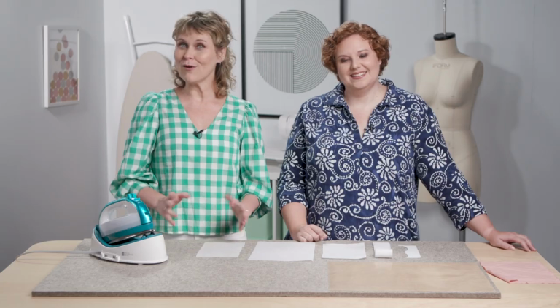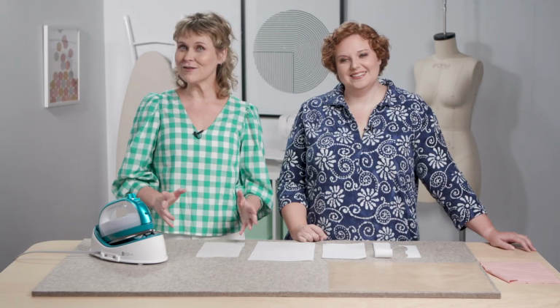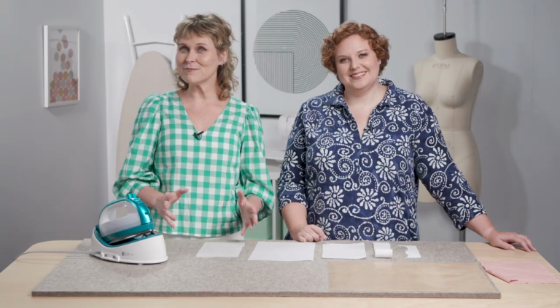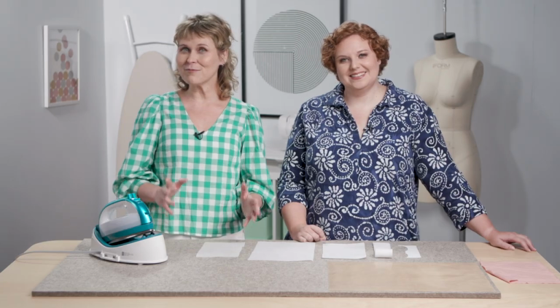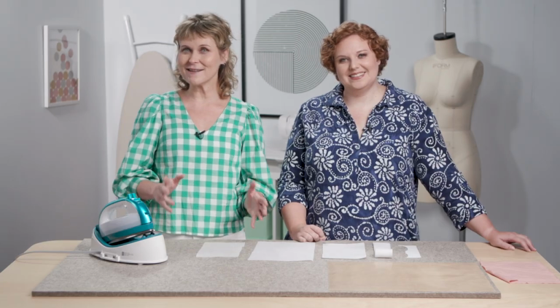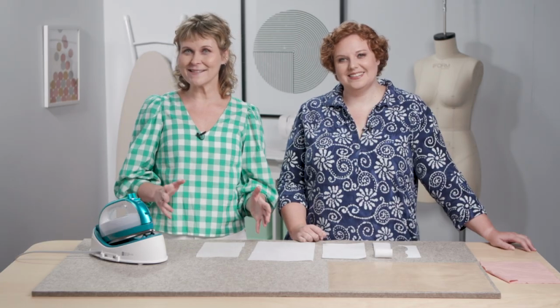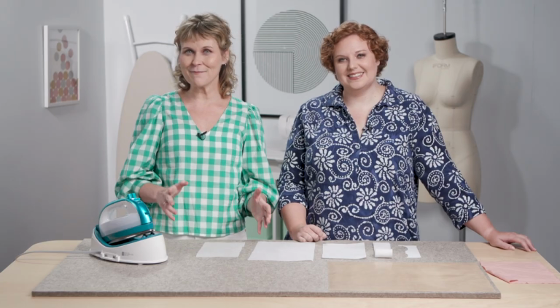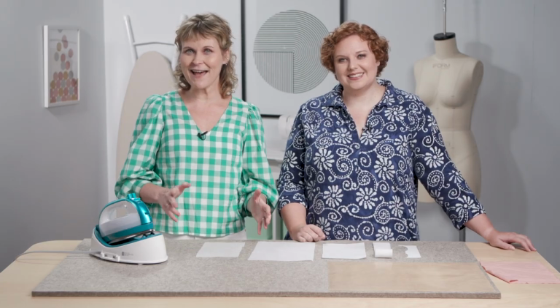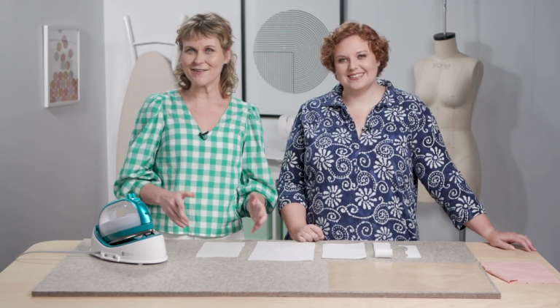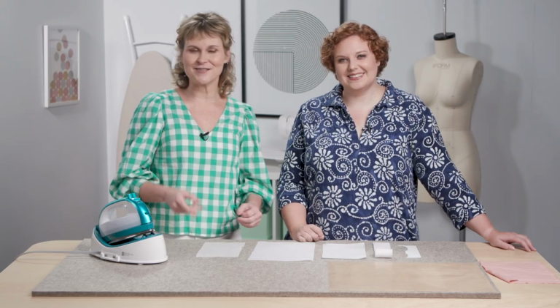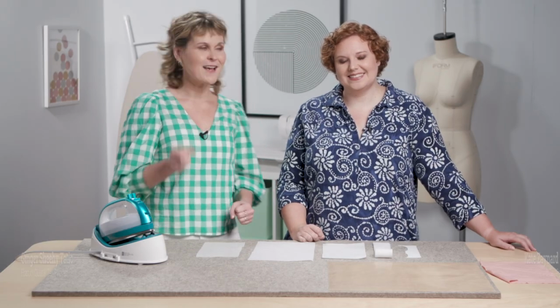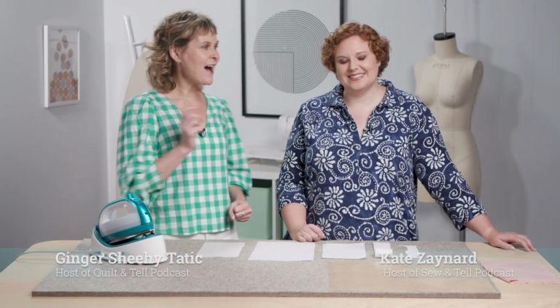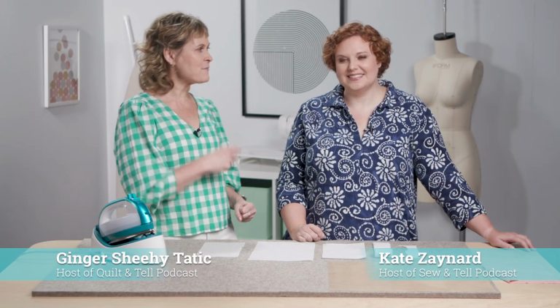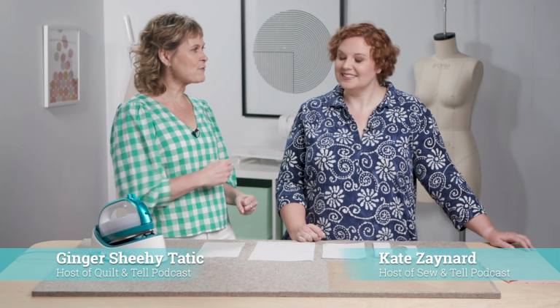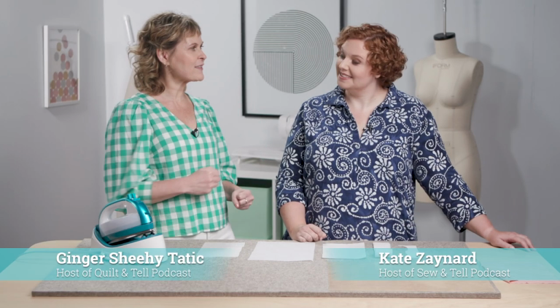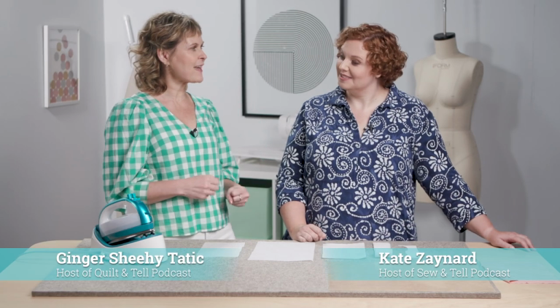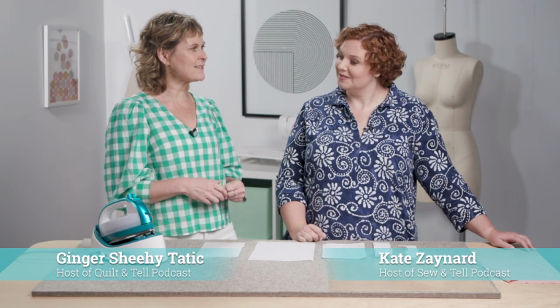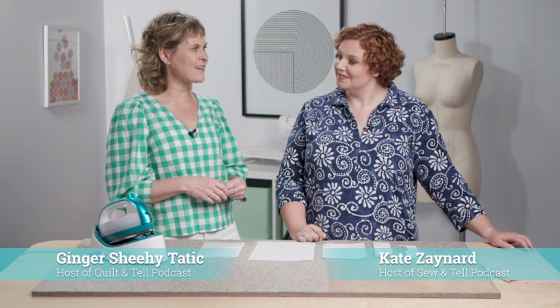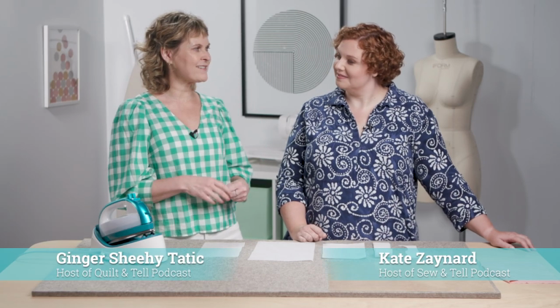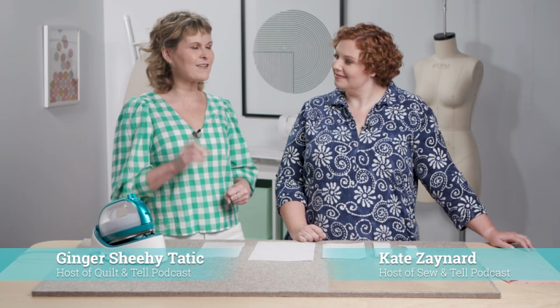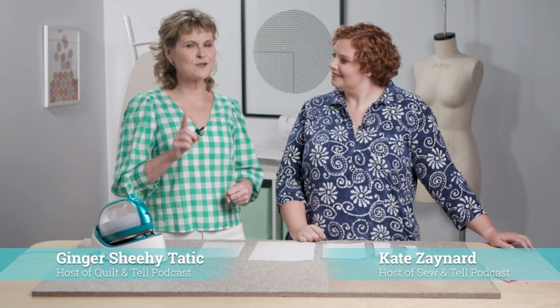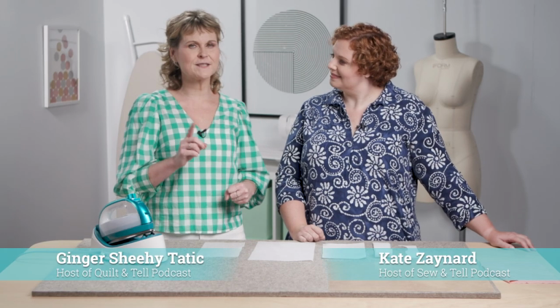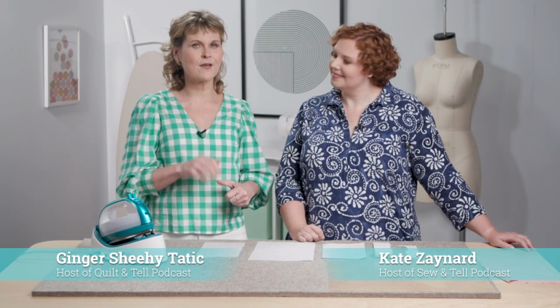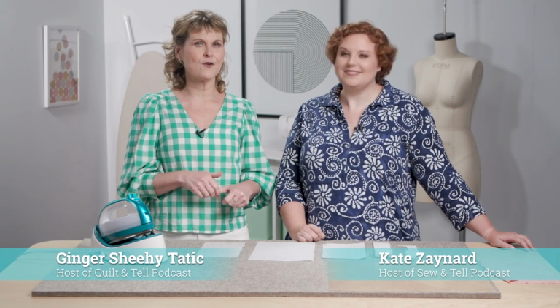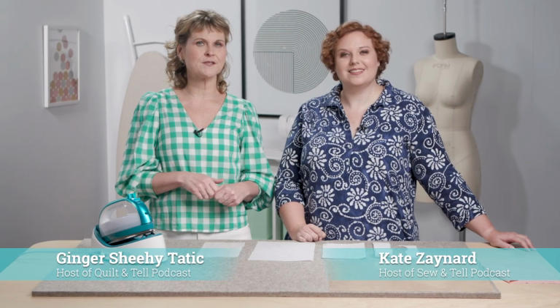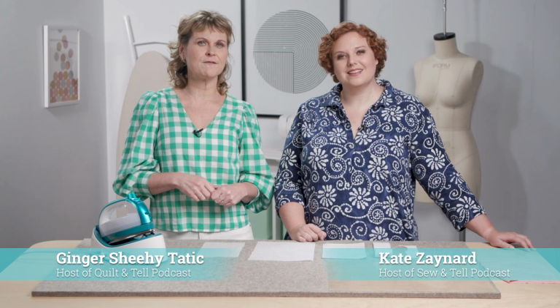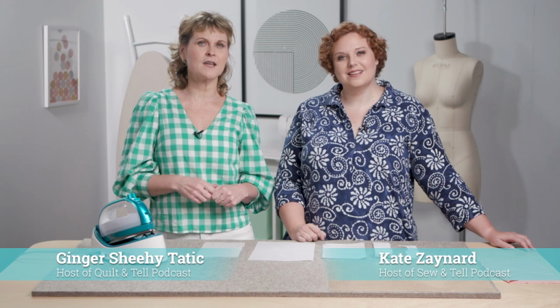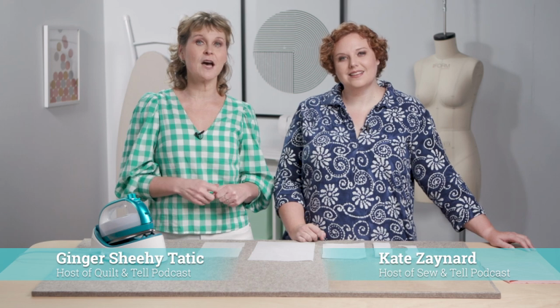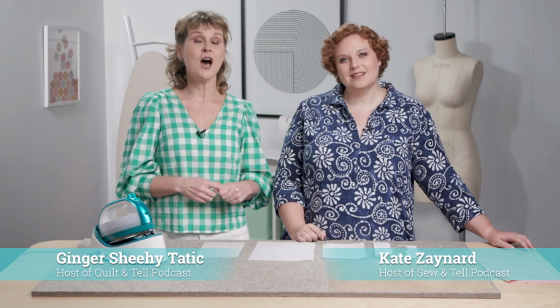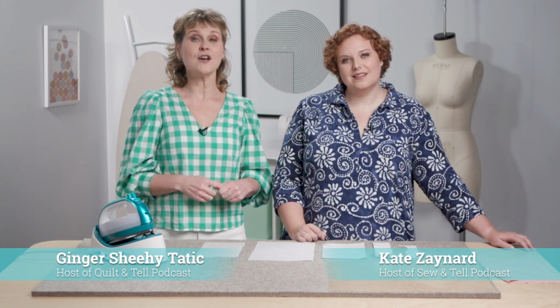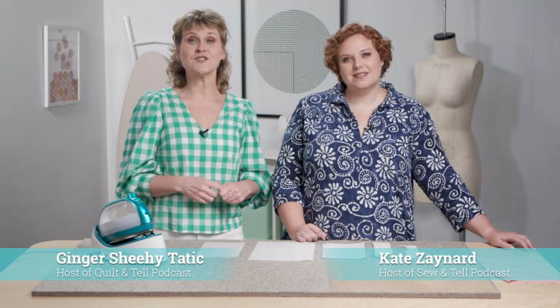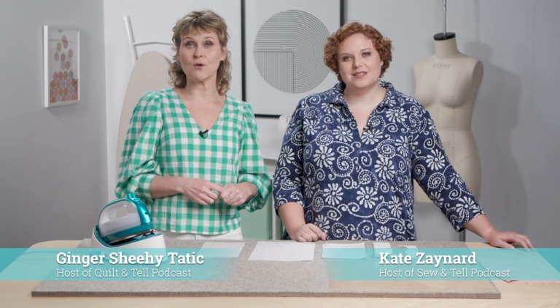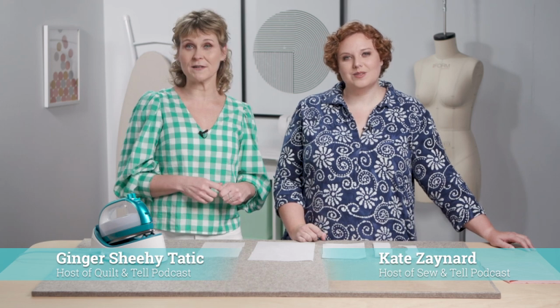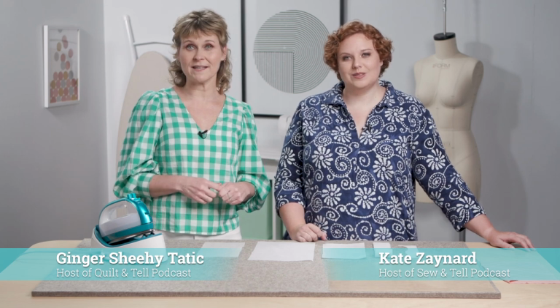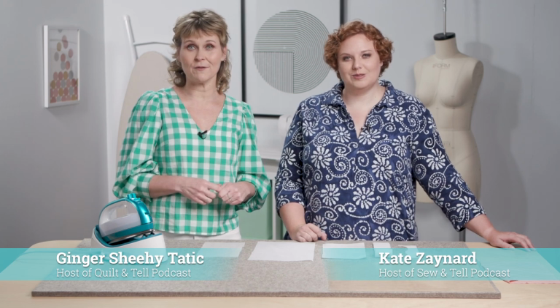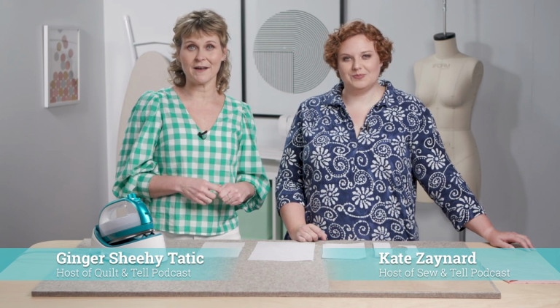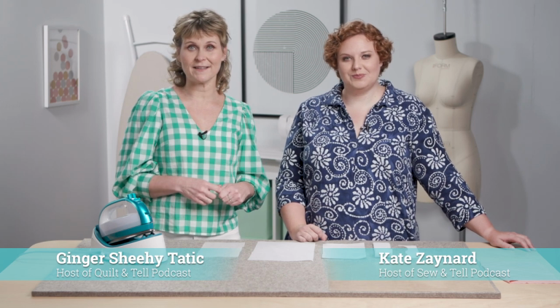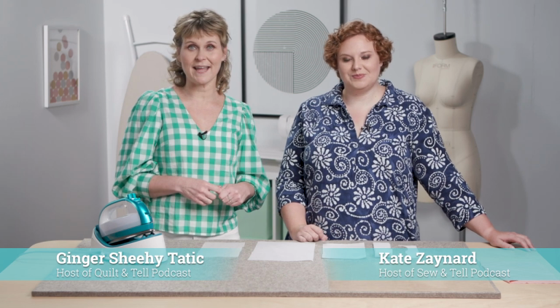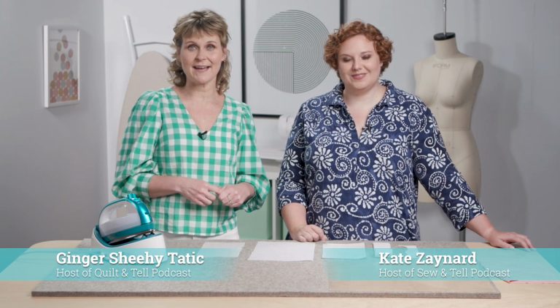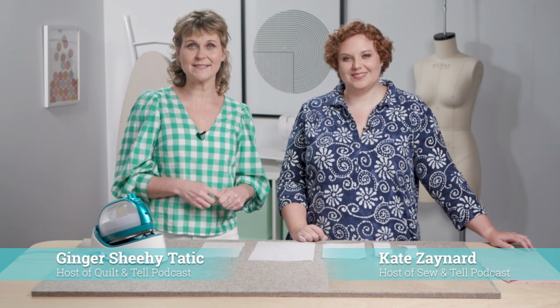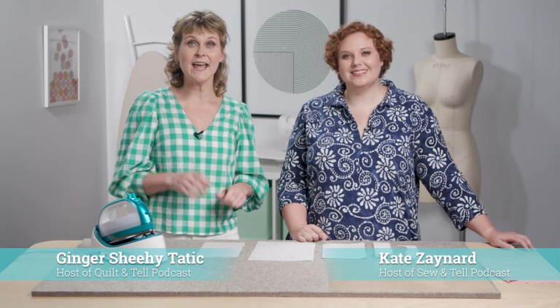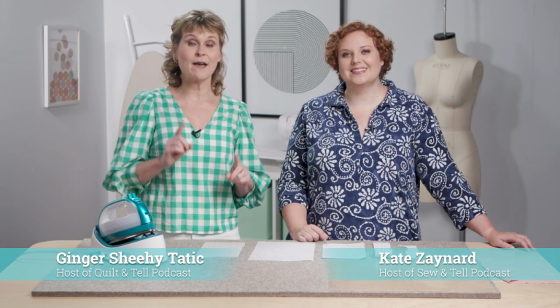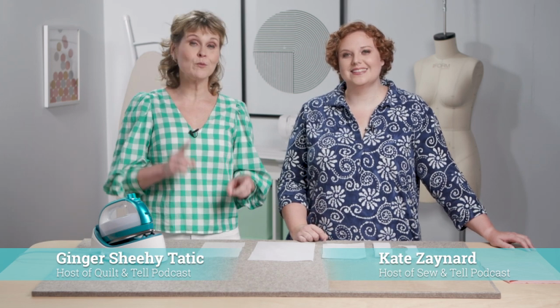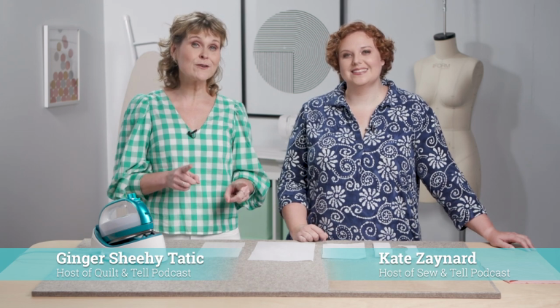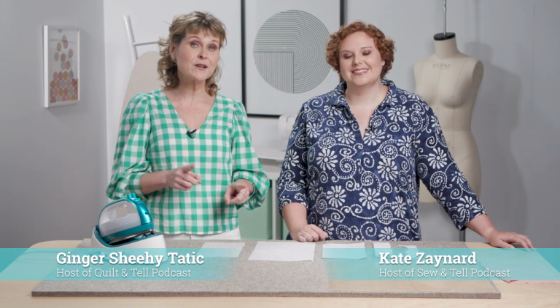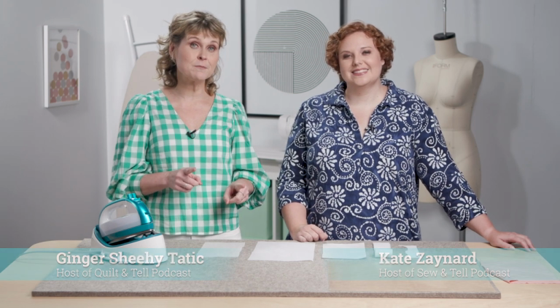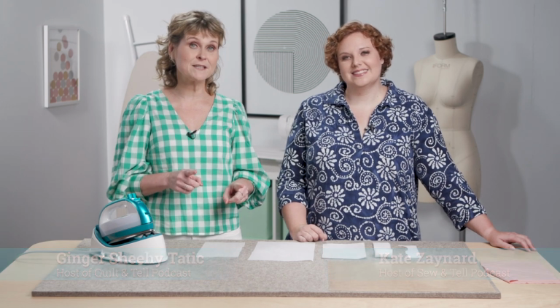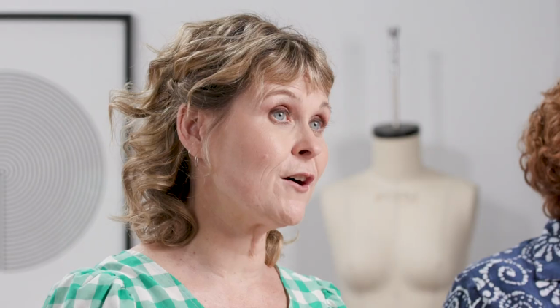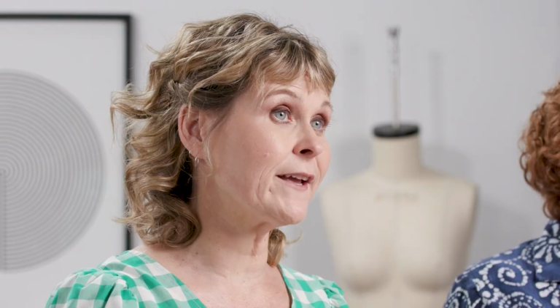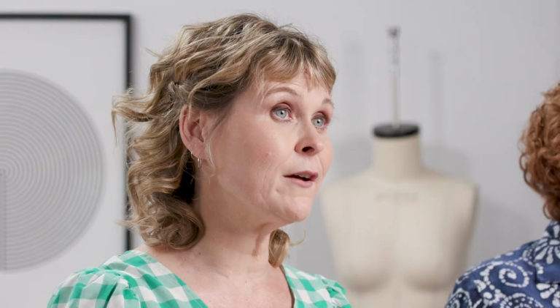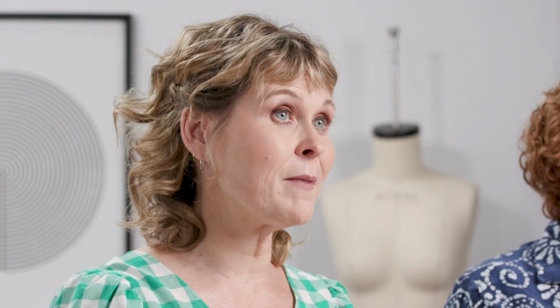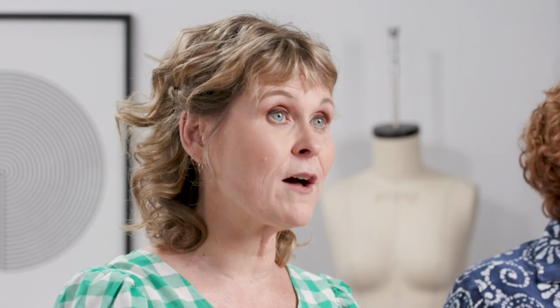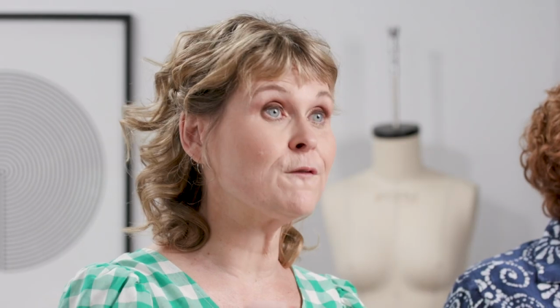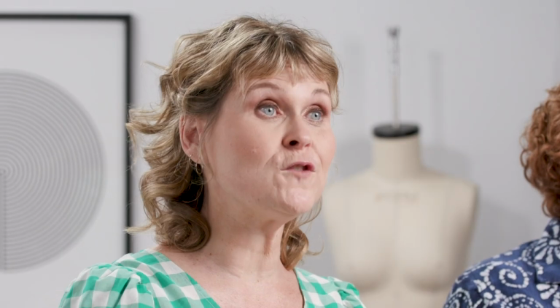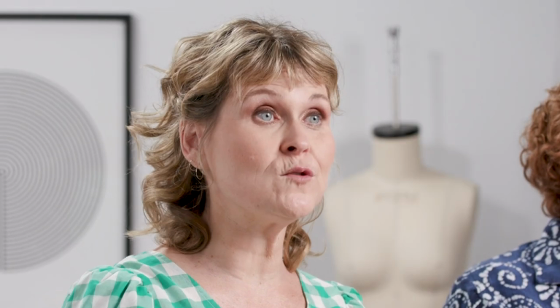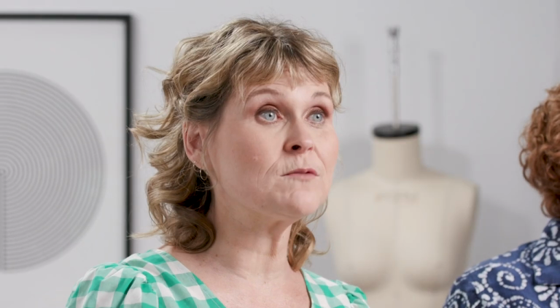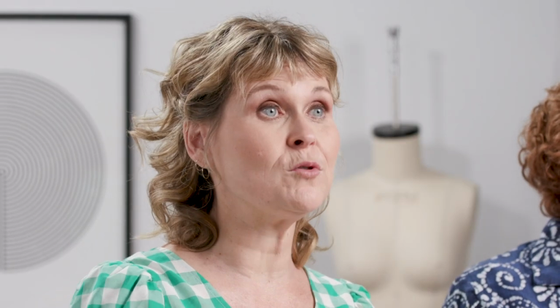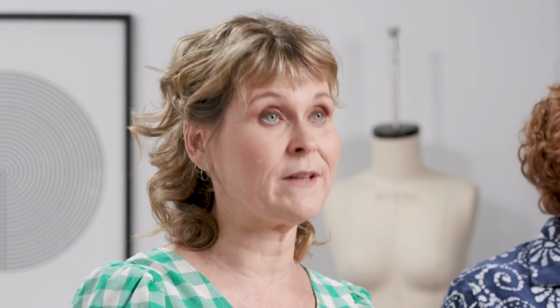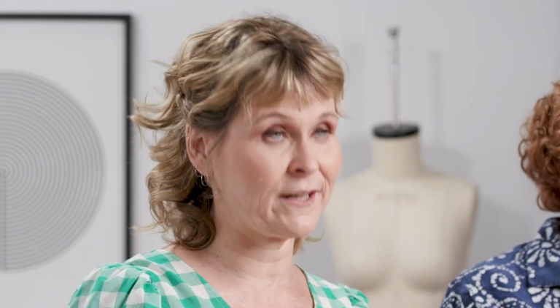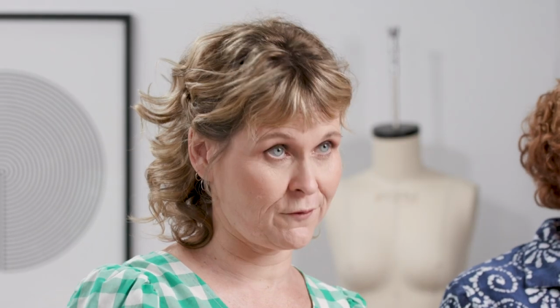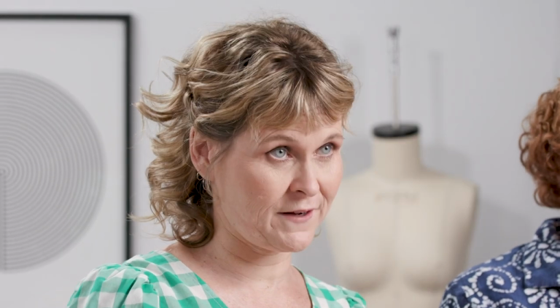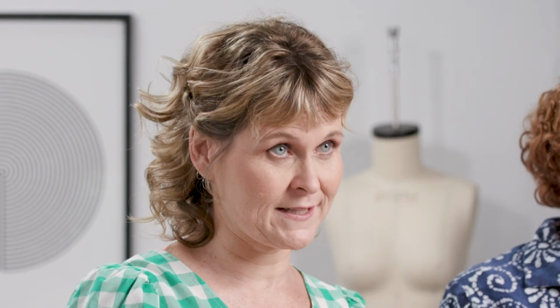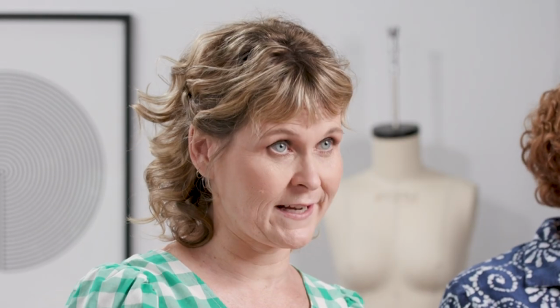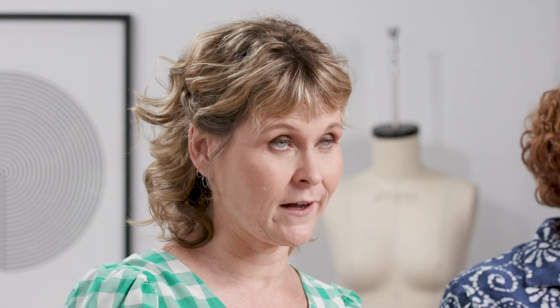Welcome to Pressing Matters. I'm here with Kate Zynard, who is the host of the Sew and Tell podcast, and we are going to be talking about fusible interfacing.